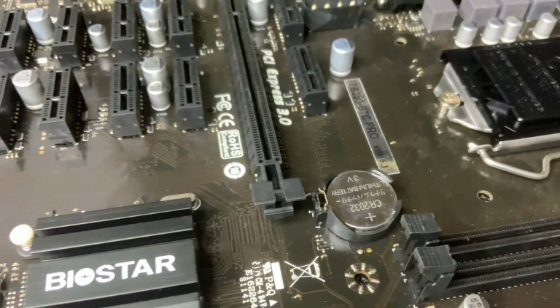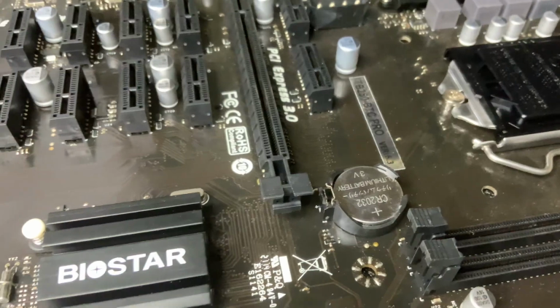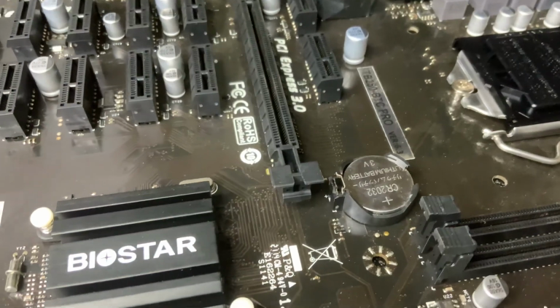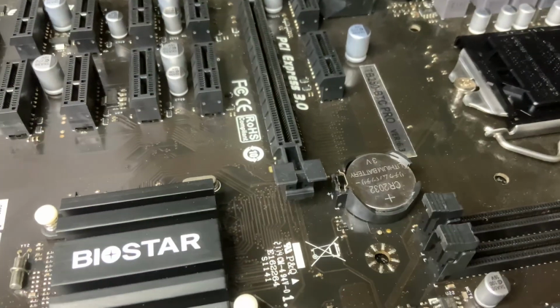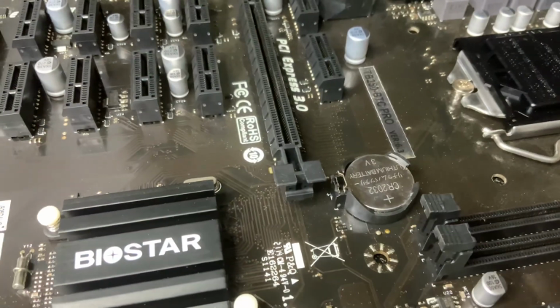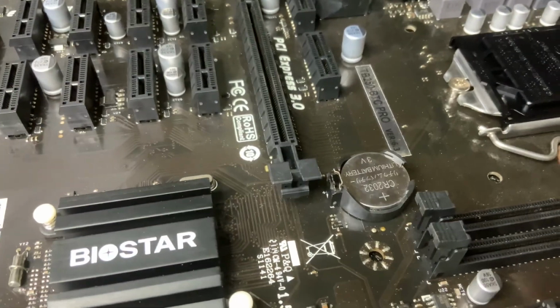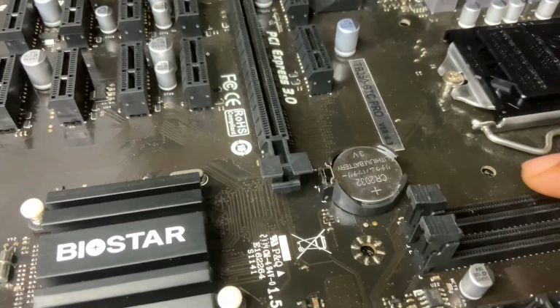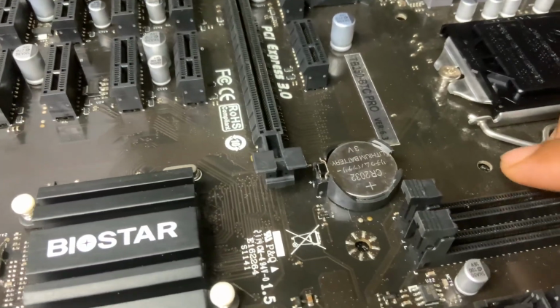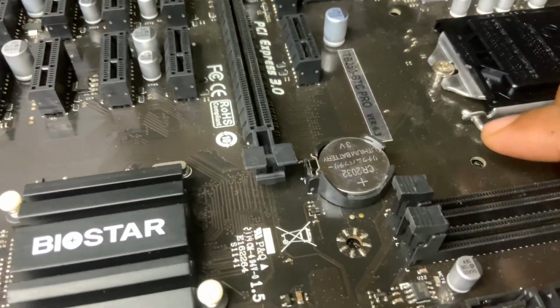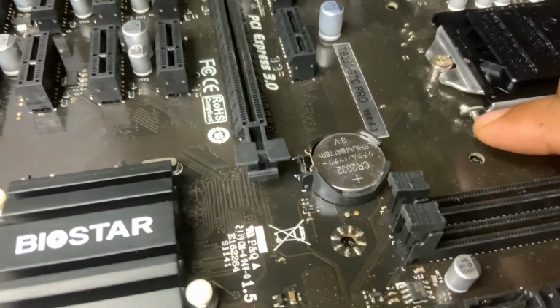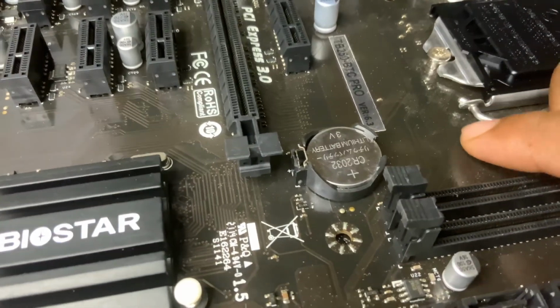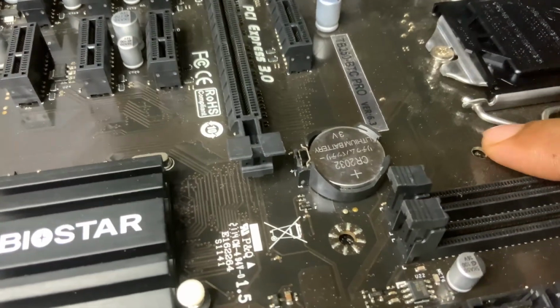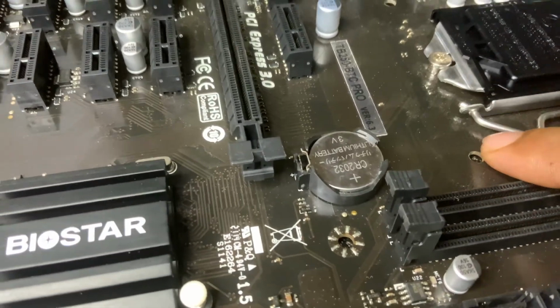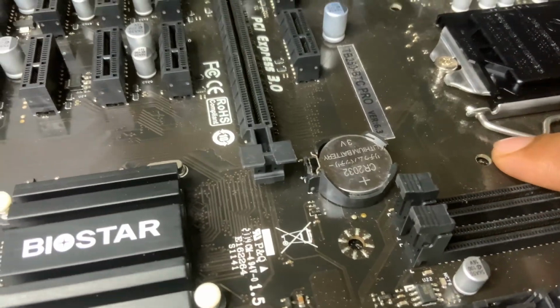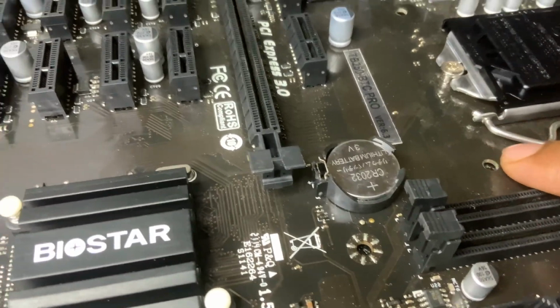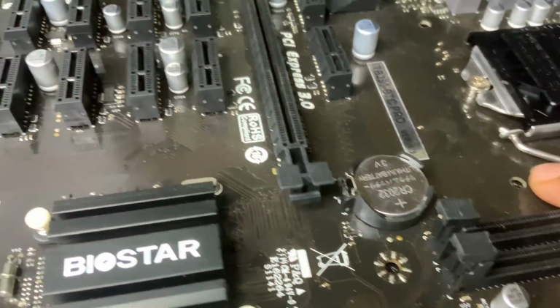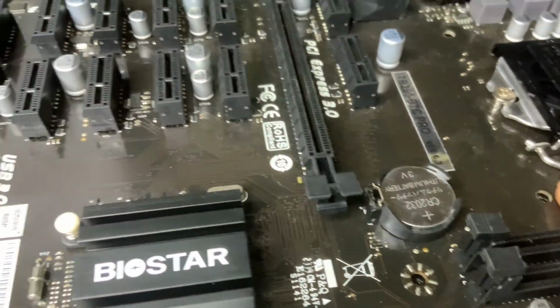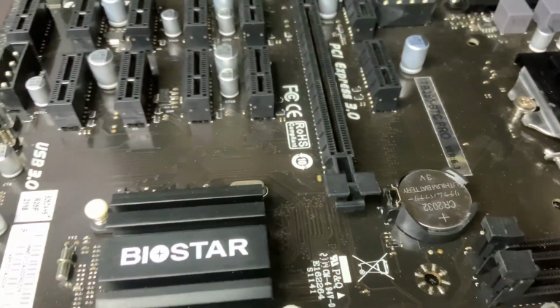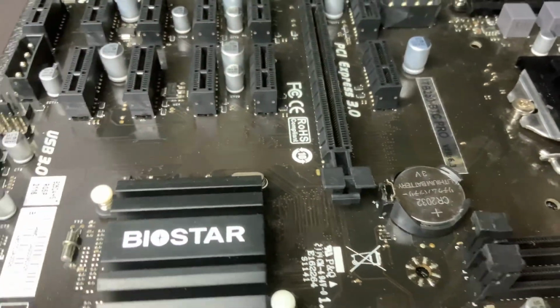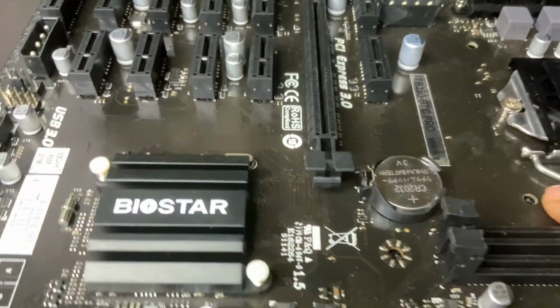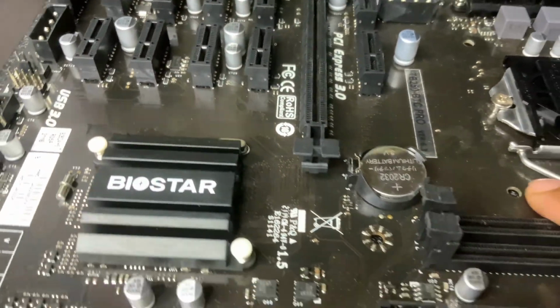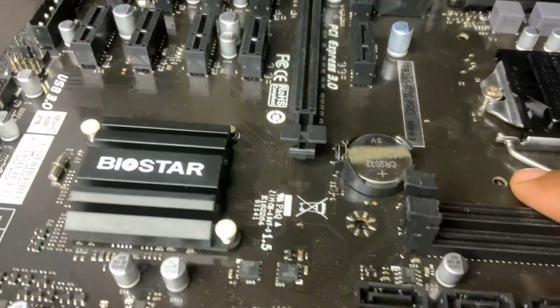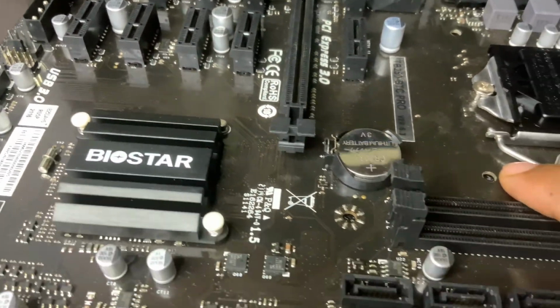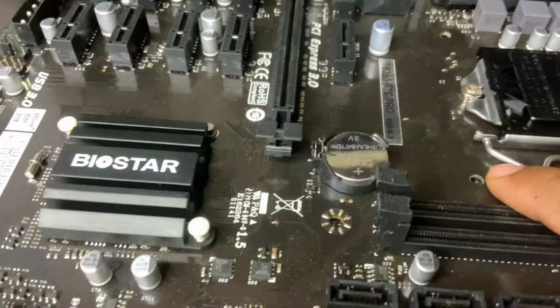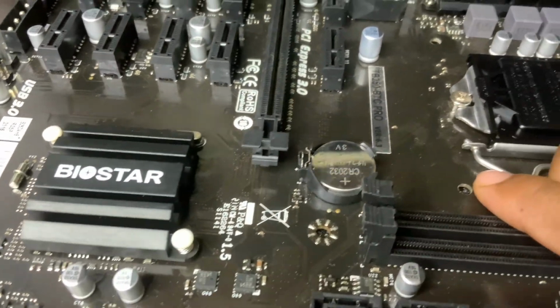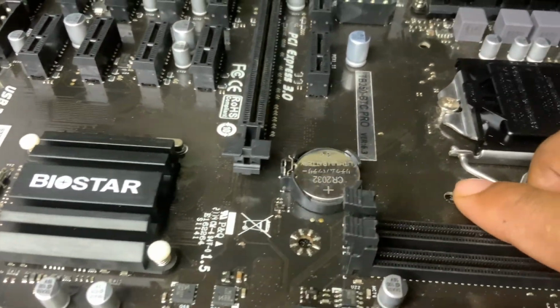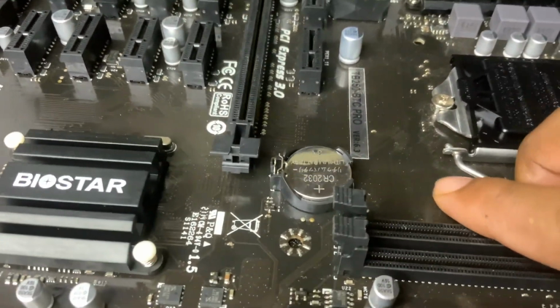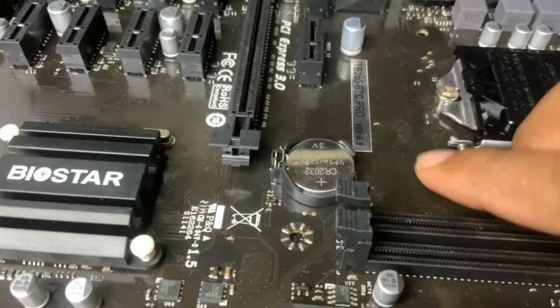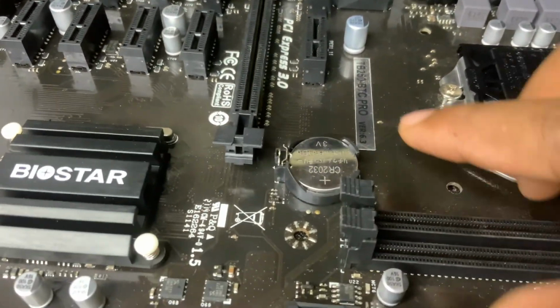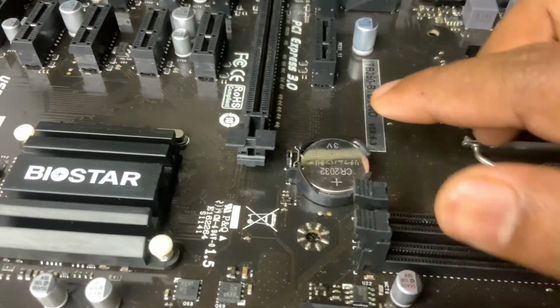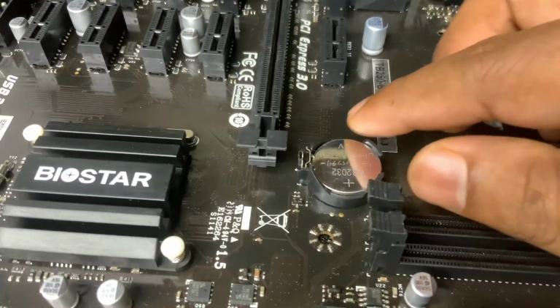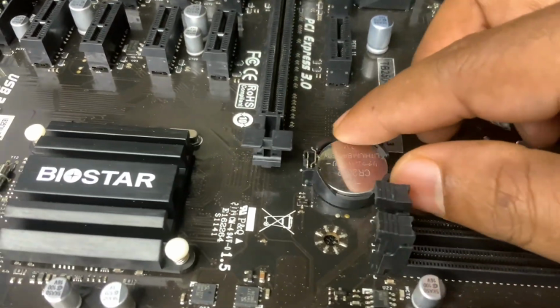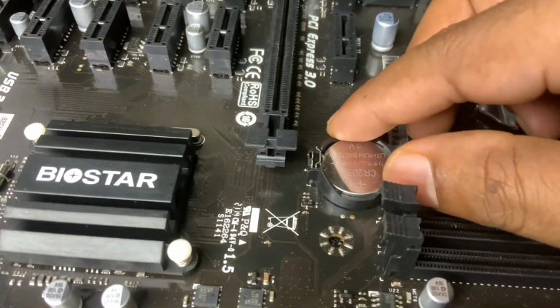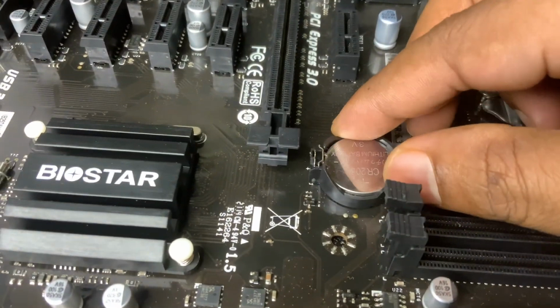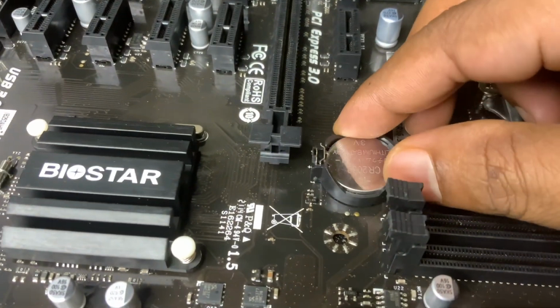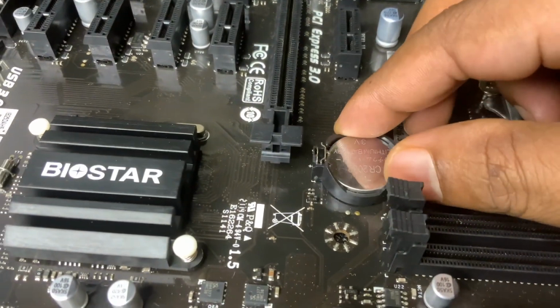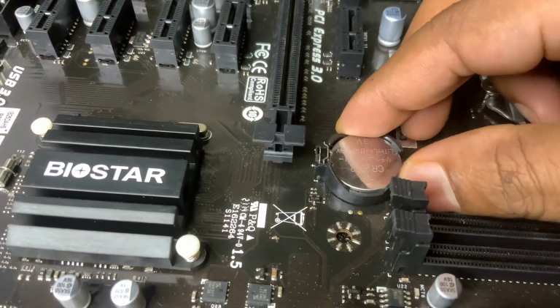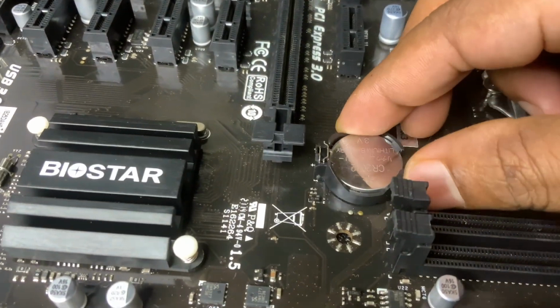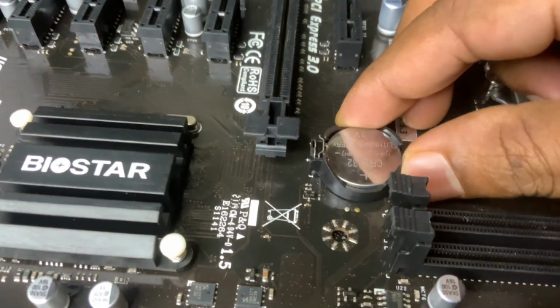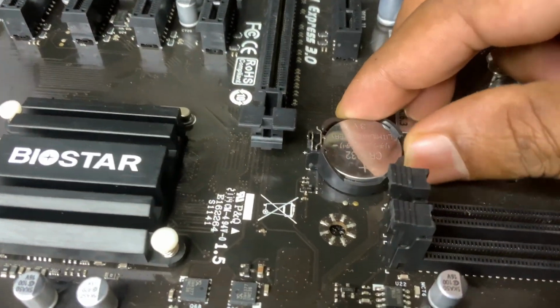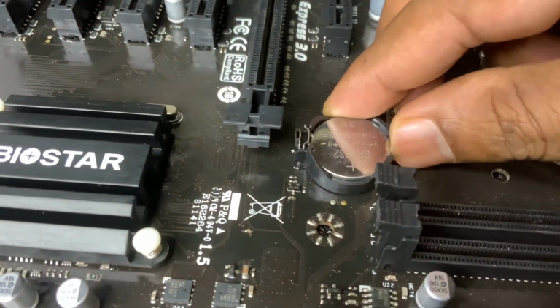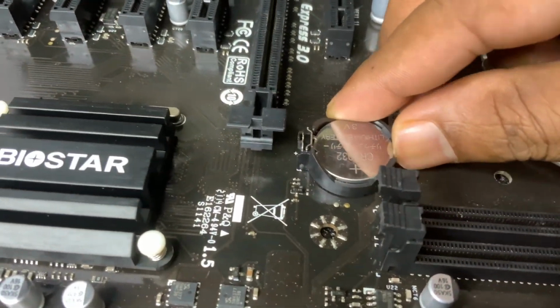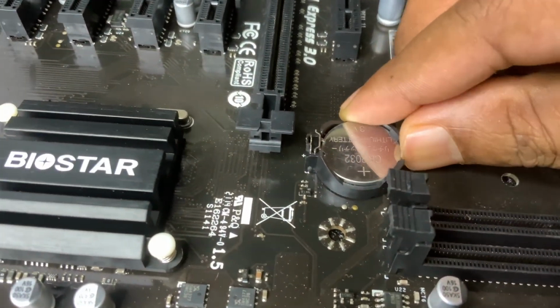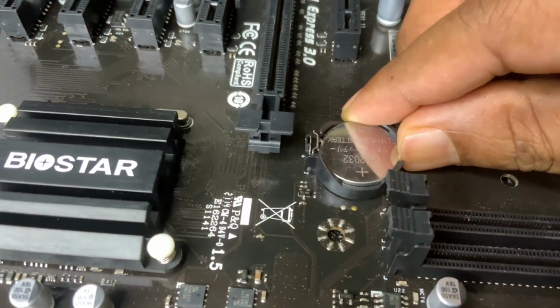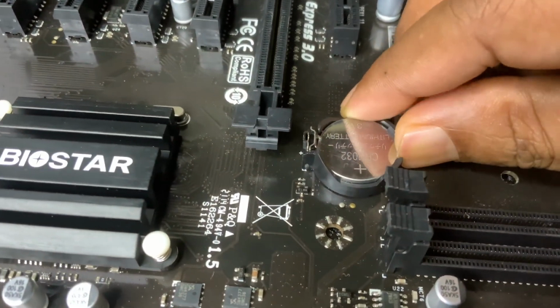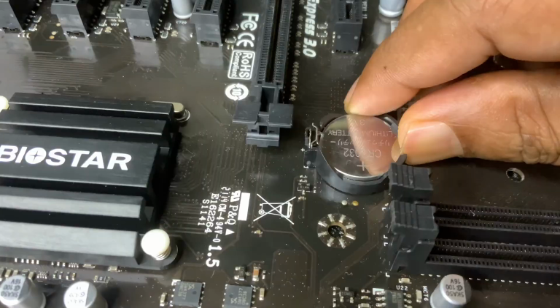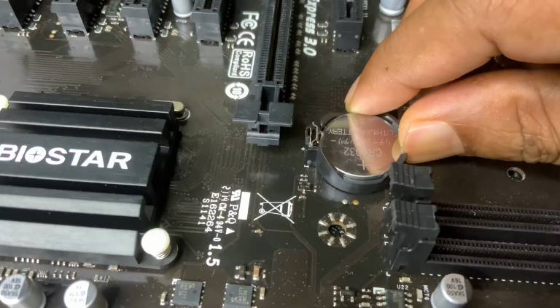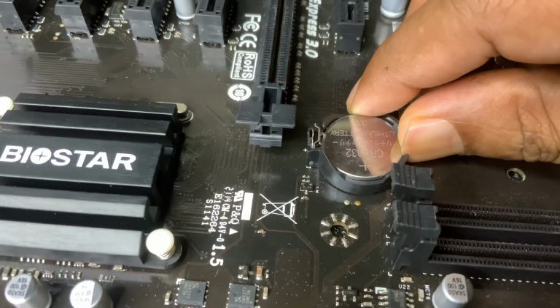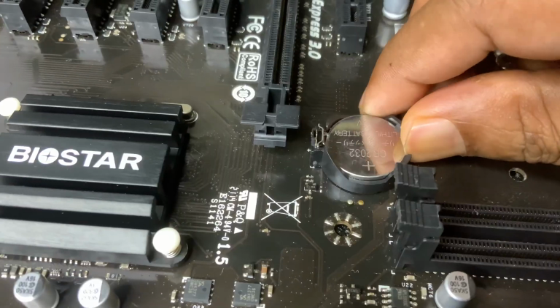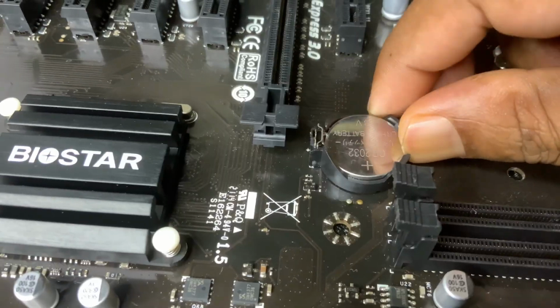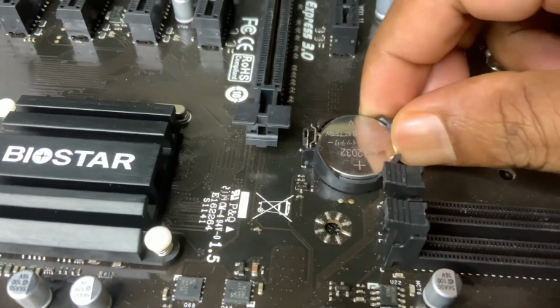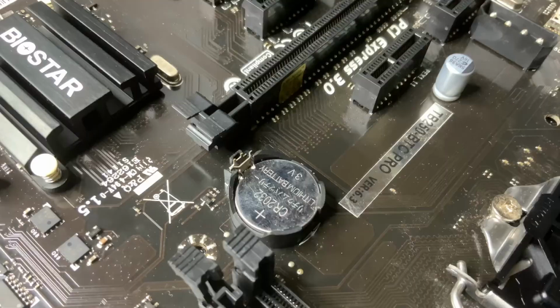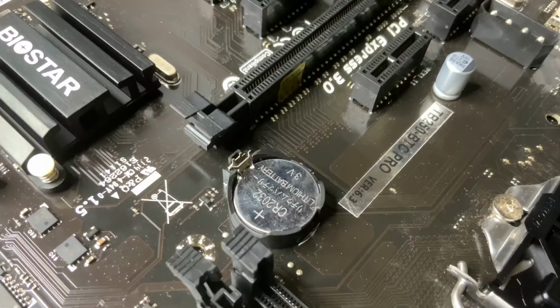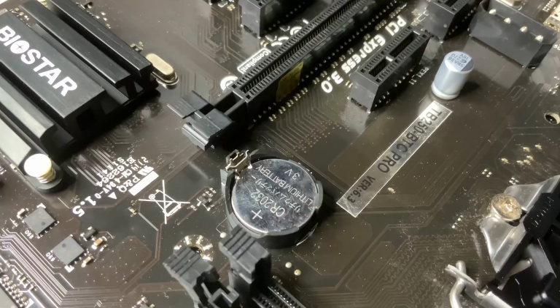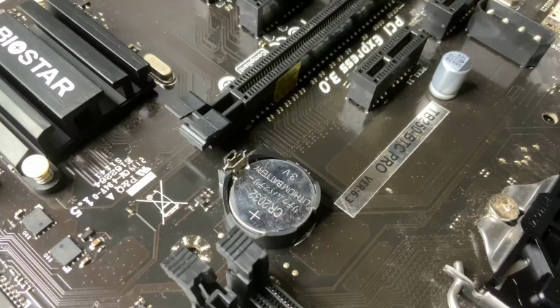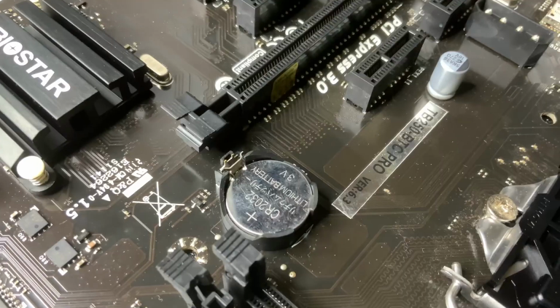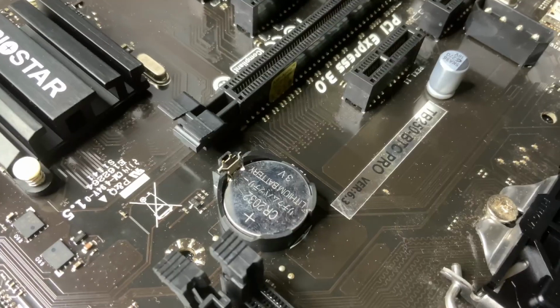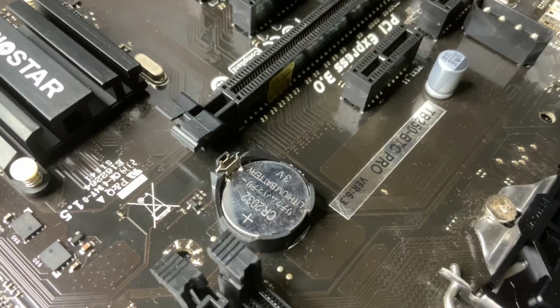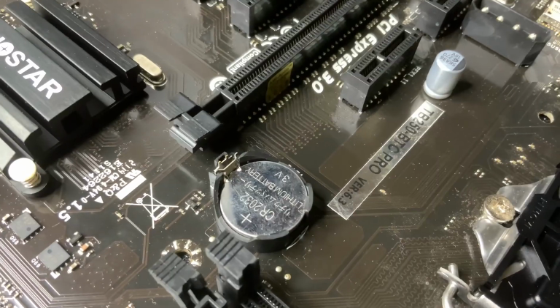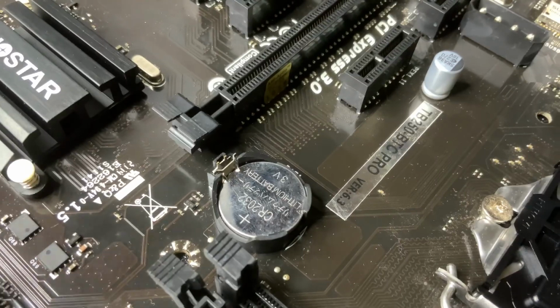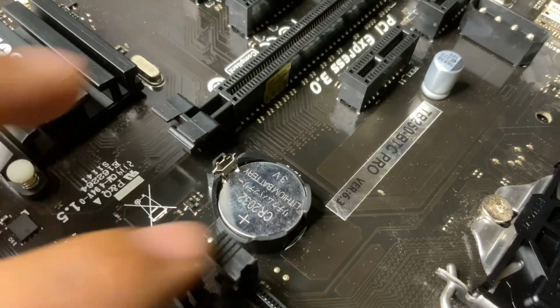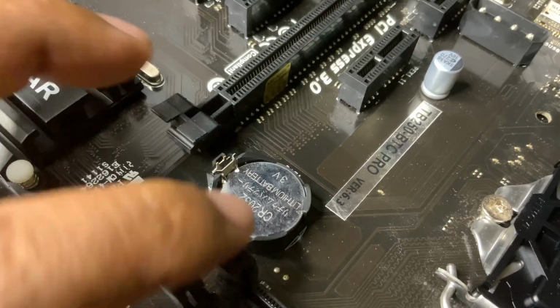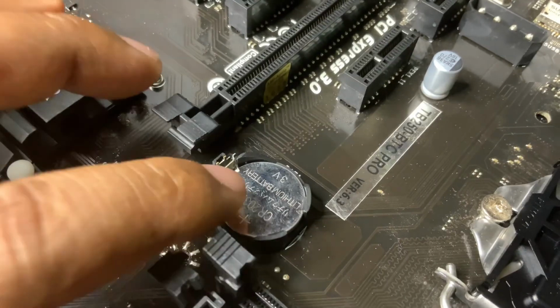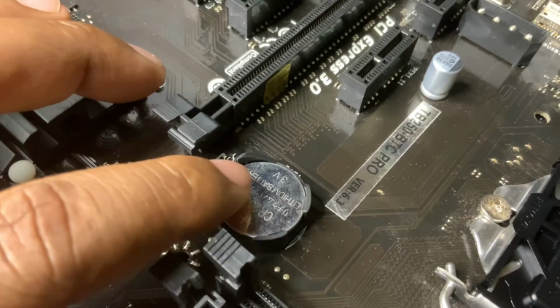Here's a simple guide on how to reset the BIOS of a motherboard, helpful if you're troubleshooting boot issues, overclocking problems, or want to restore default settings.